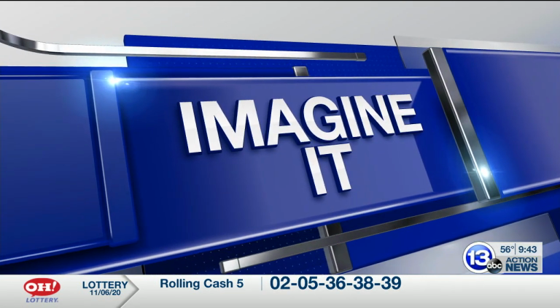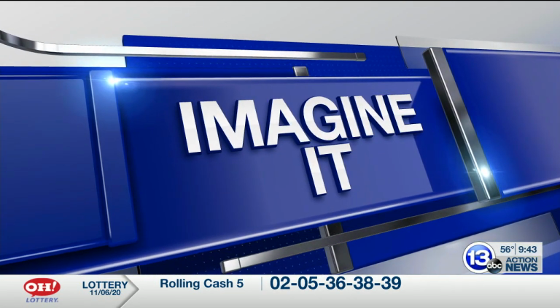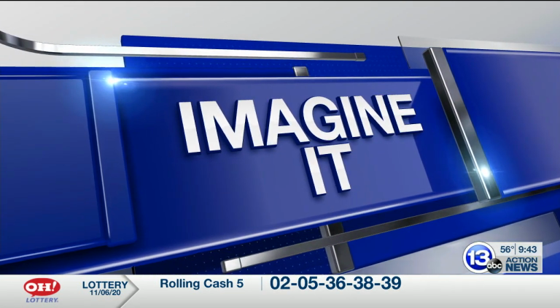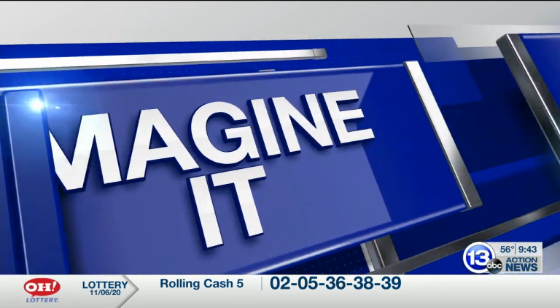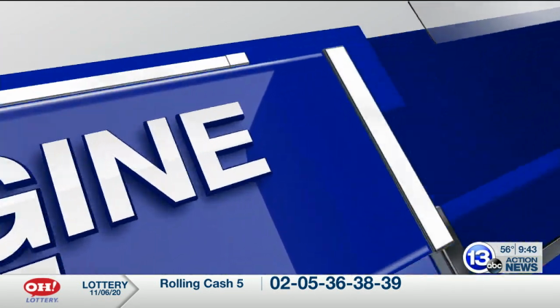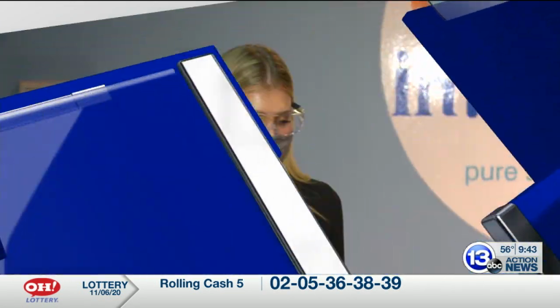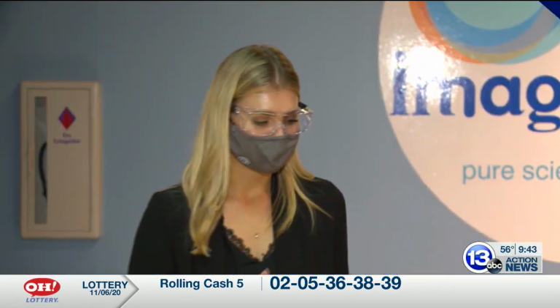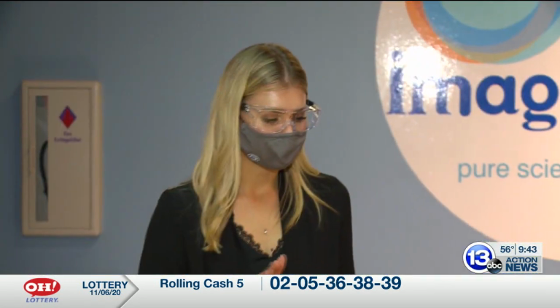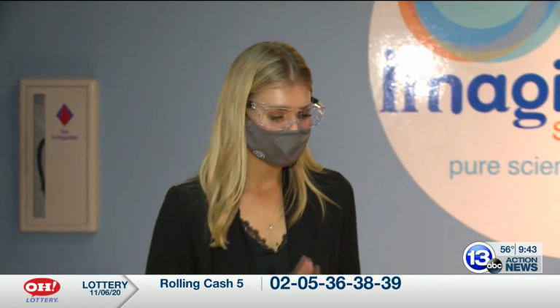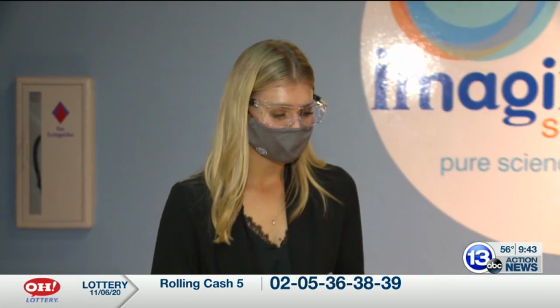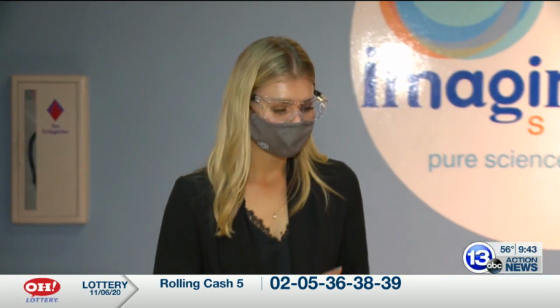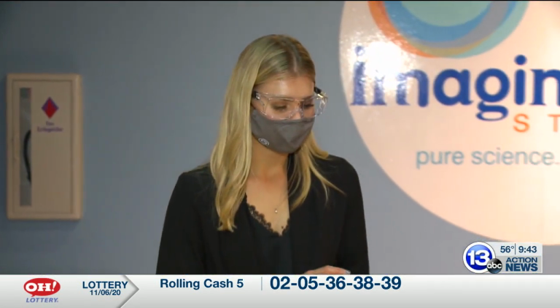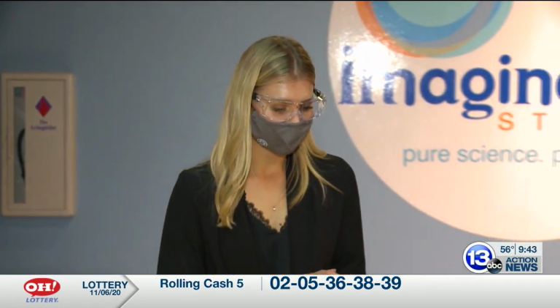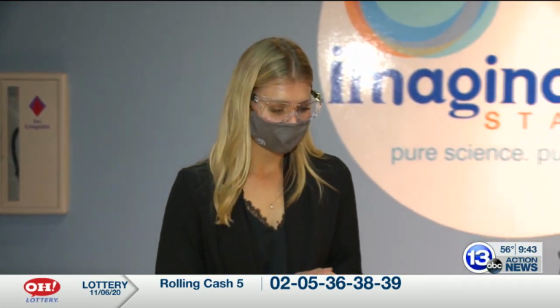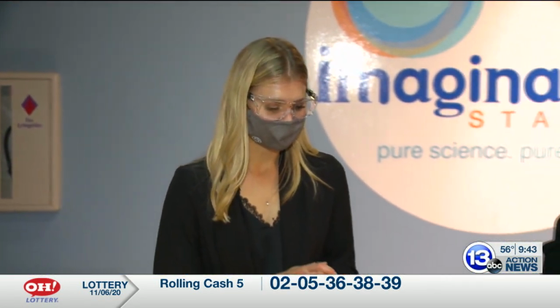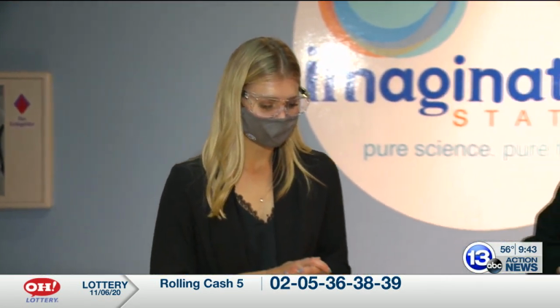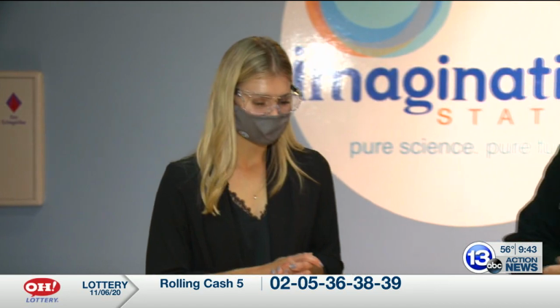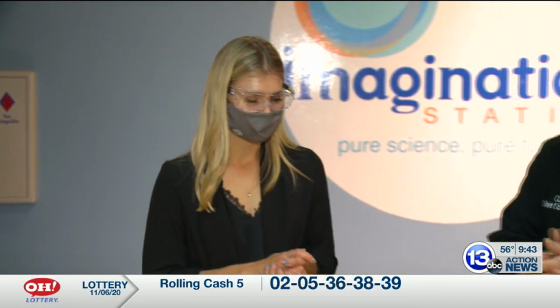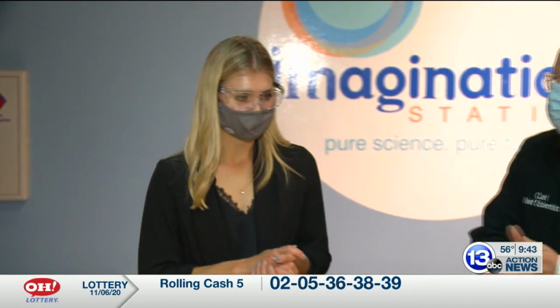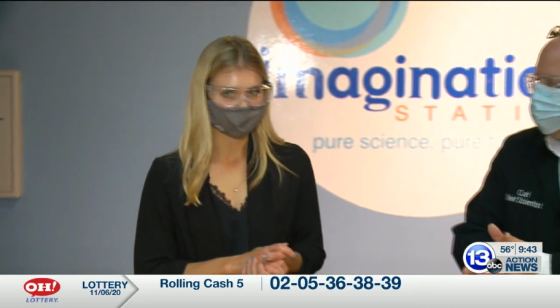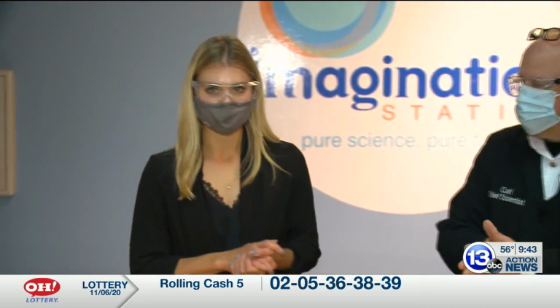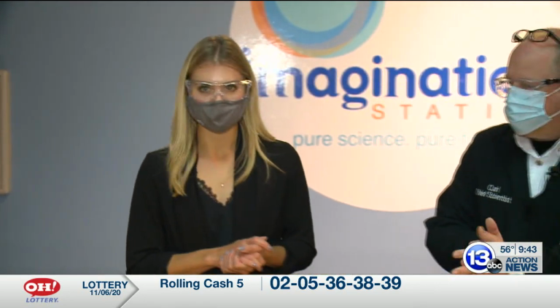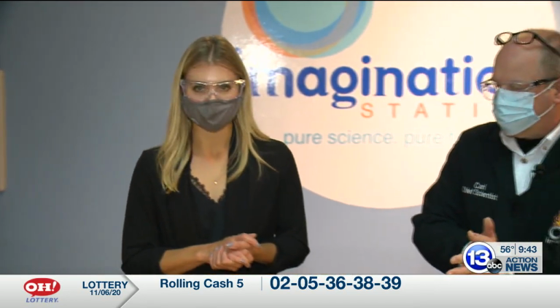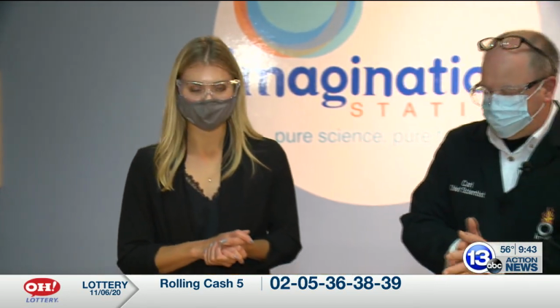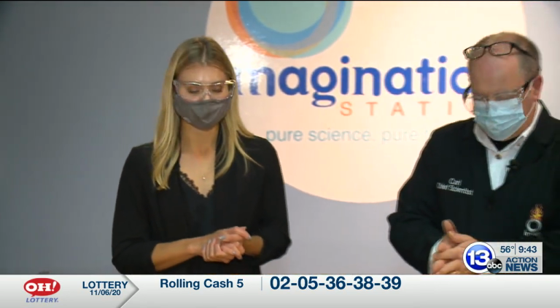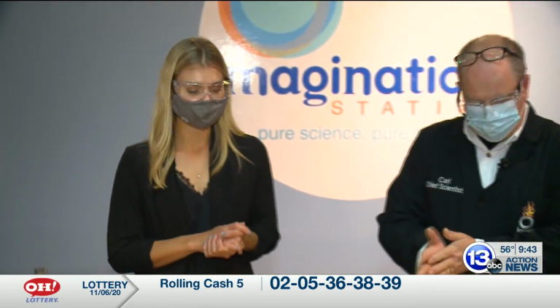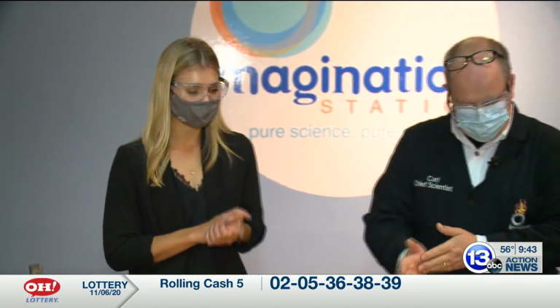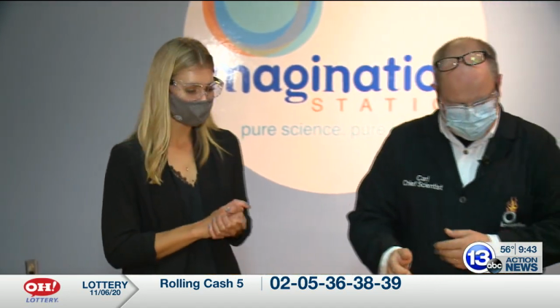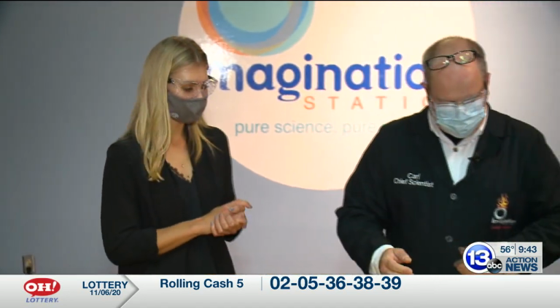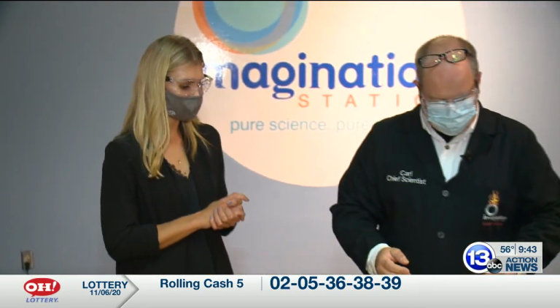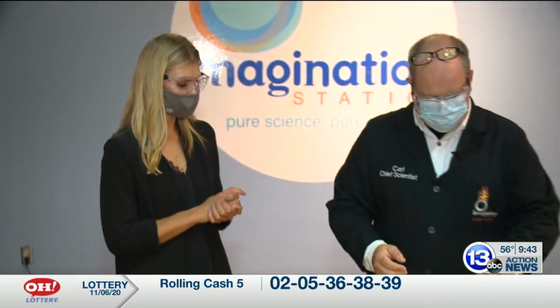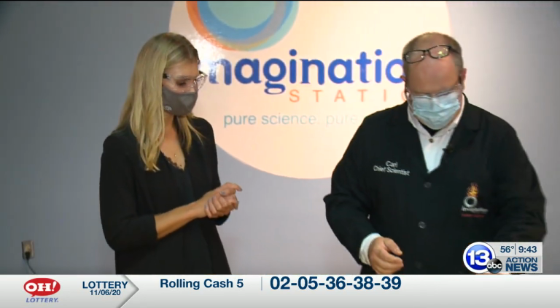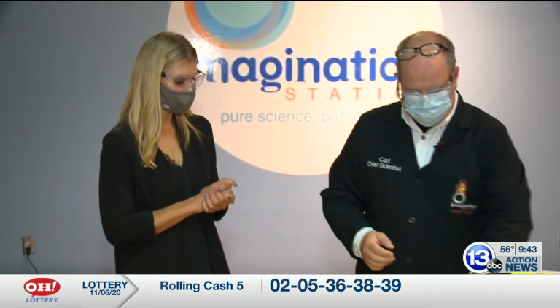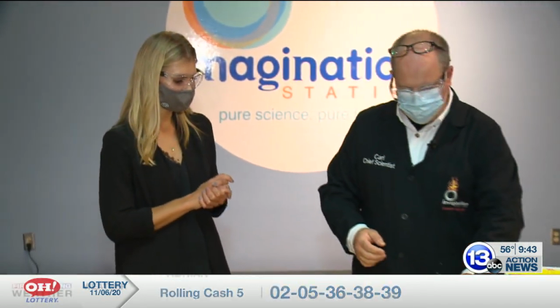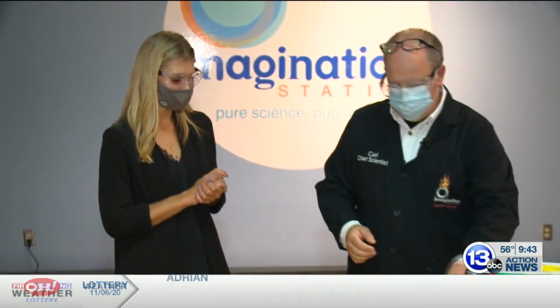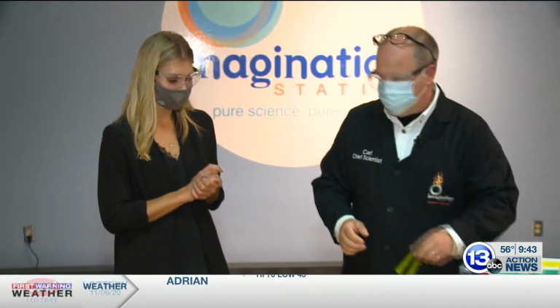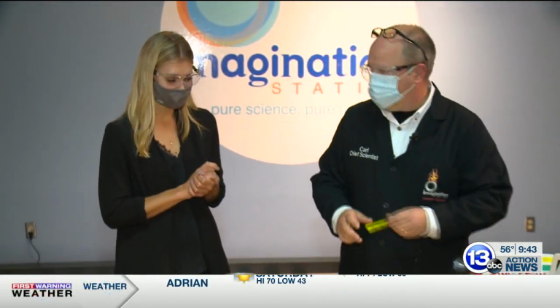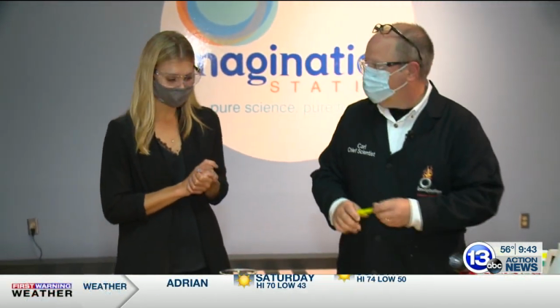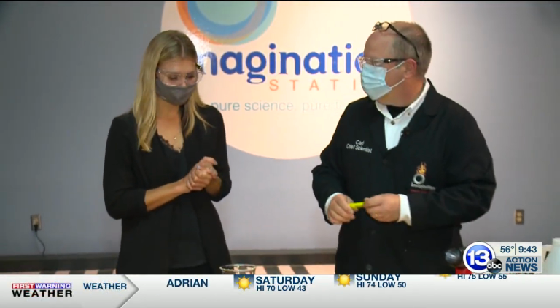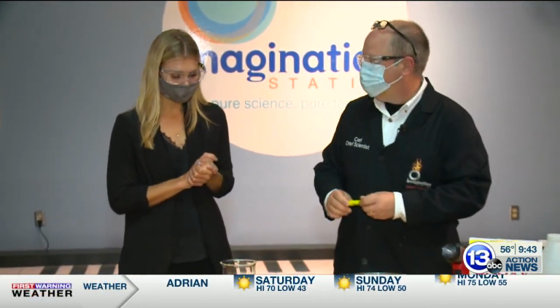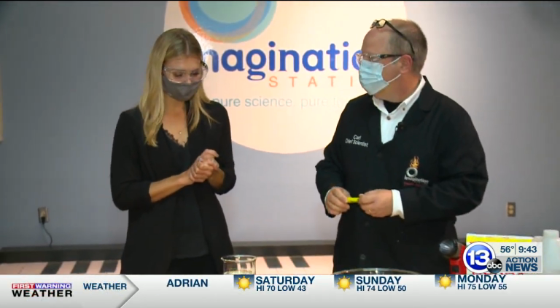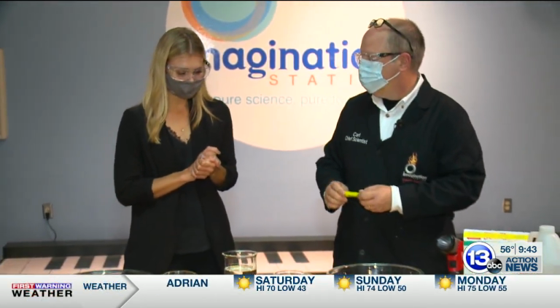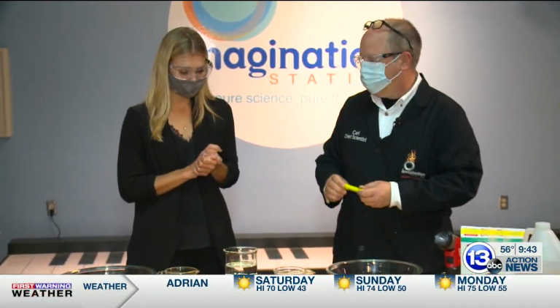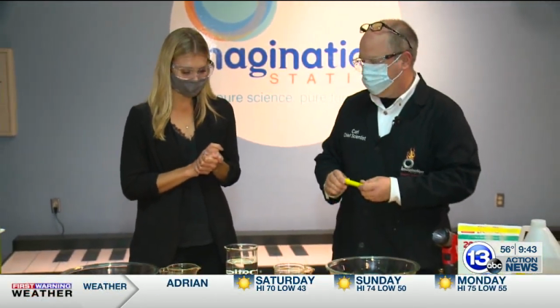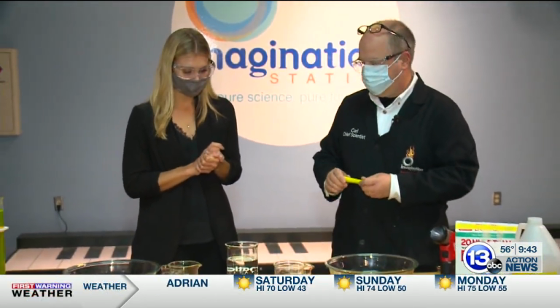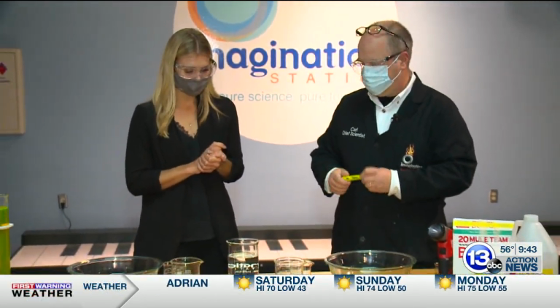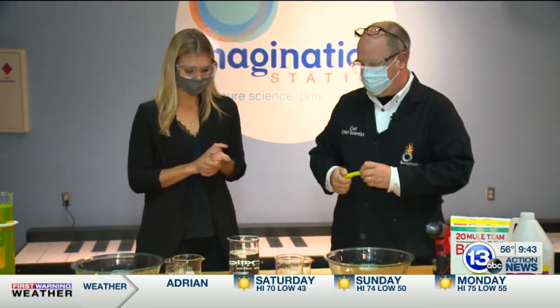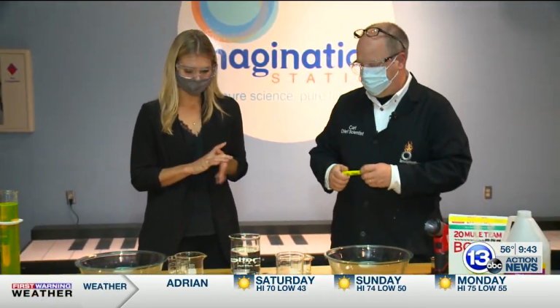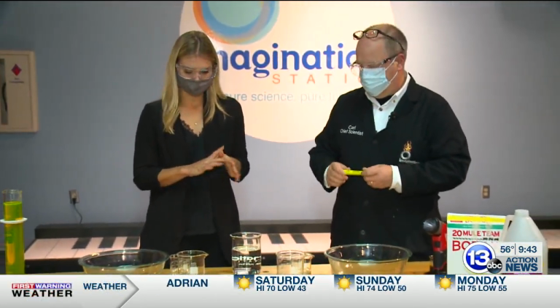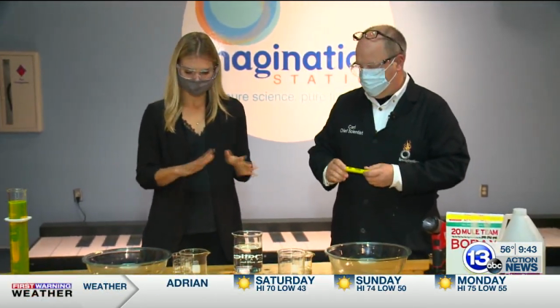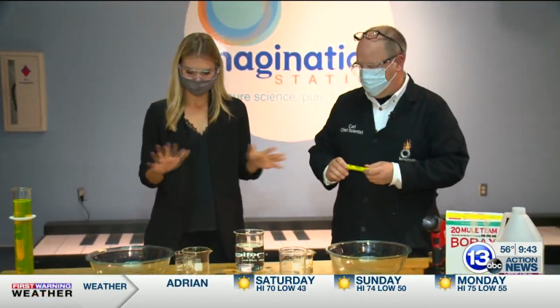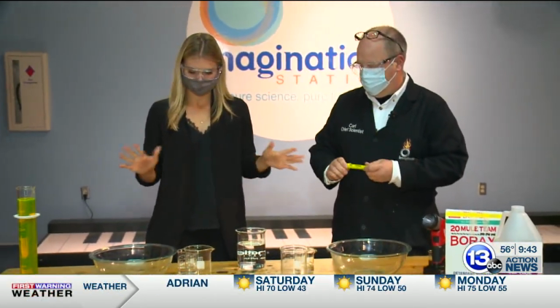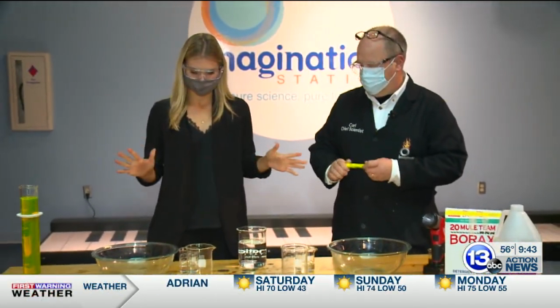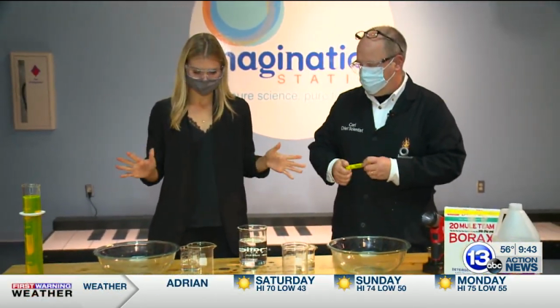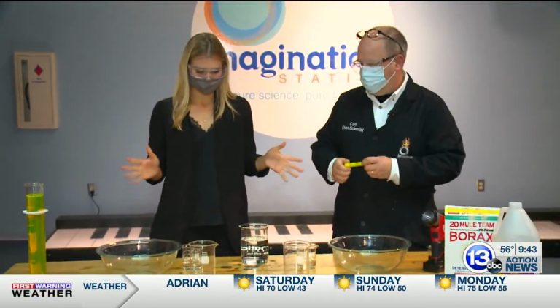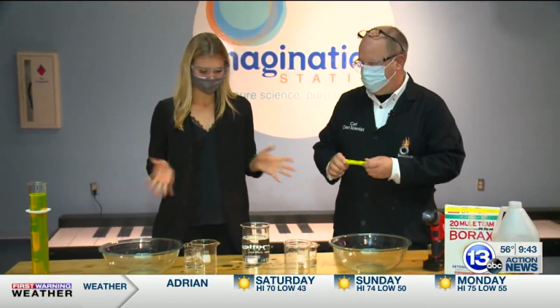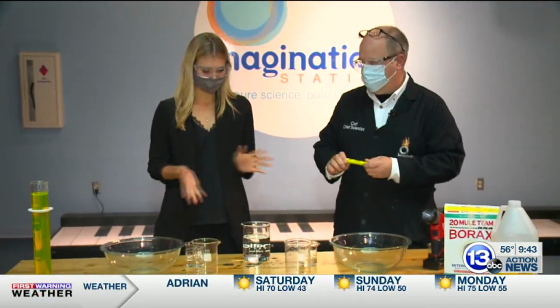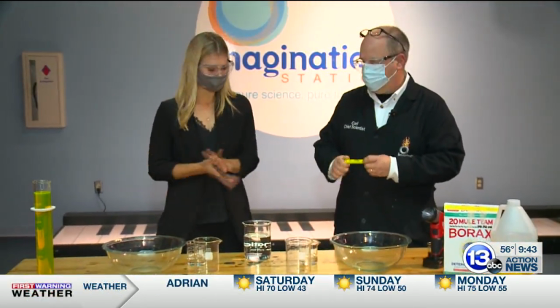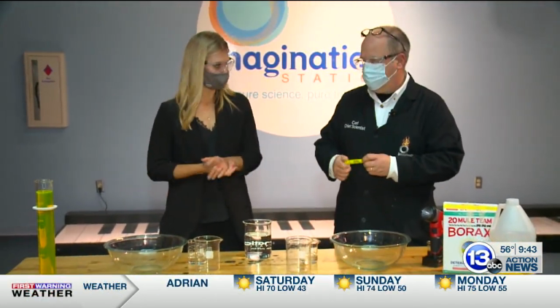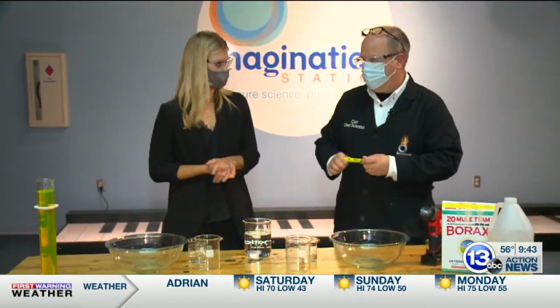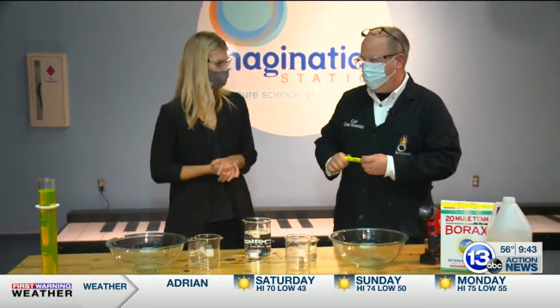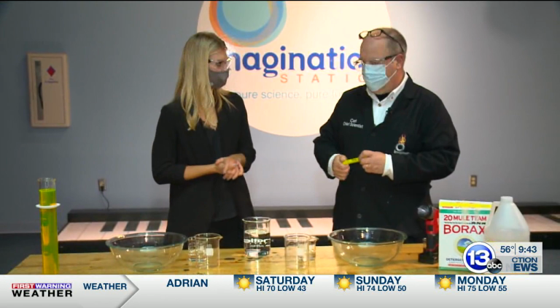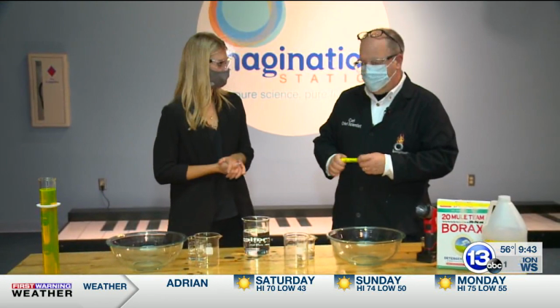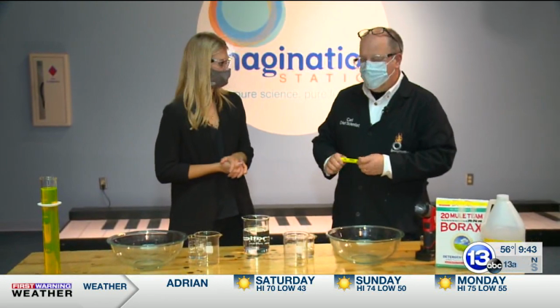We are with Chief Scientist here at the Imagination Station, Carl Nelson, and looks like we are brewing up something here today.